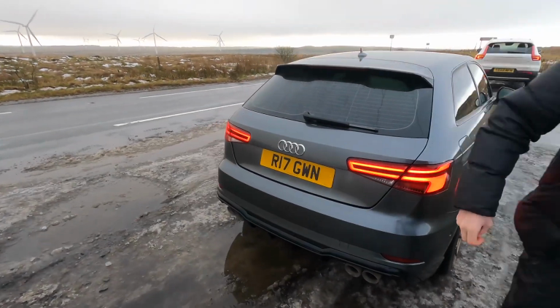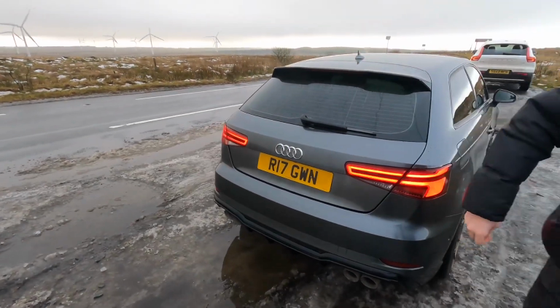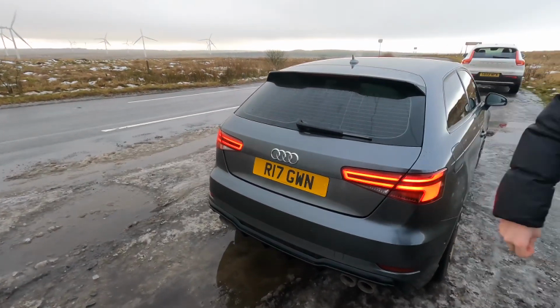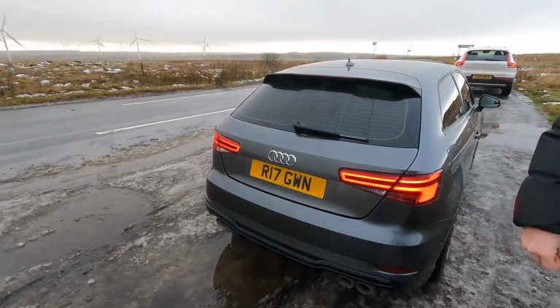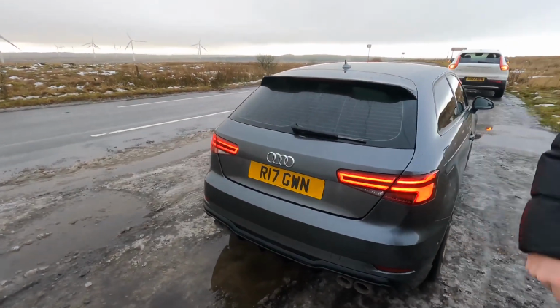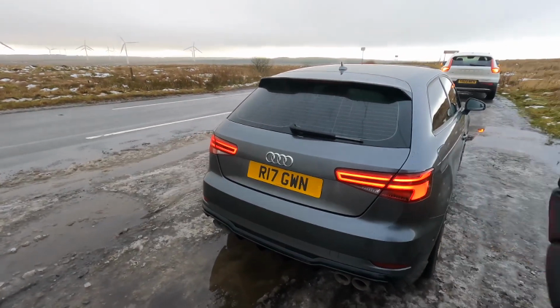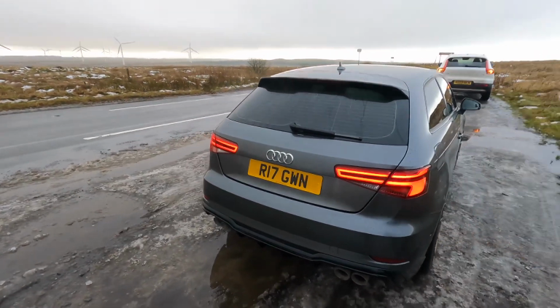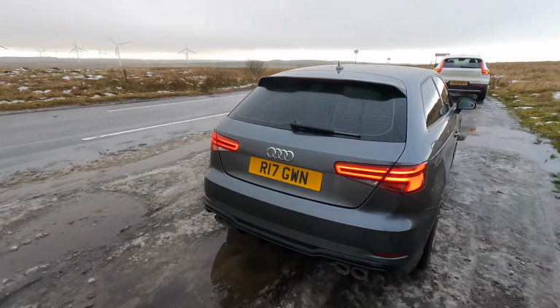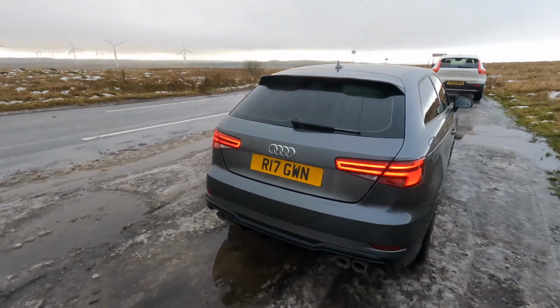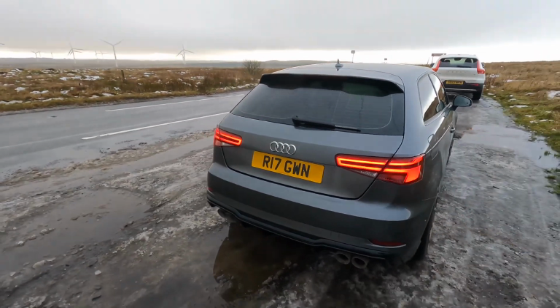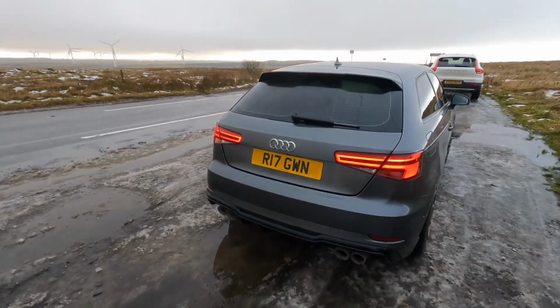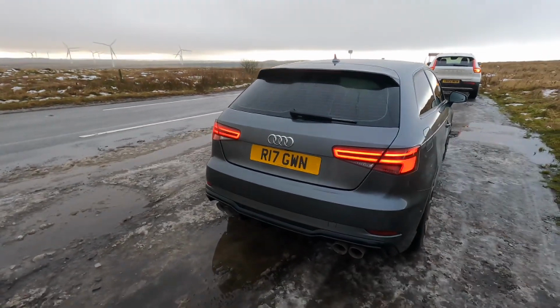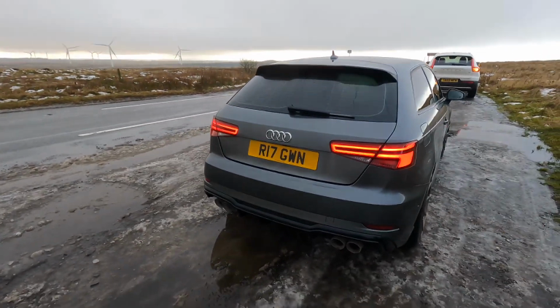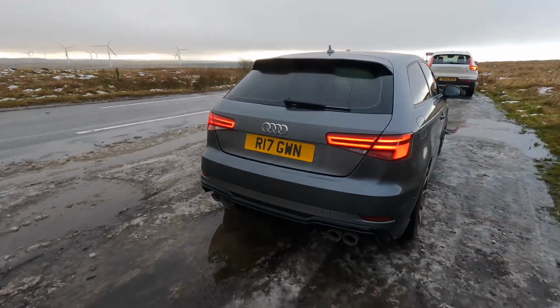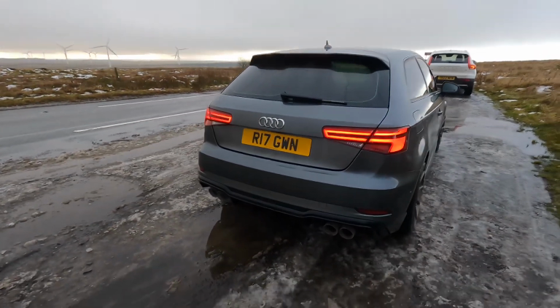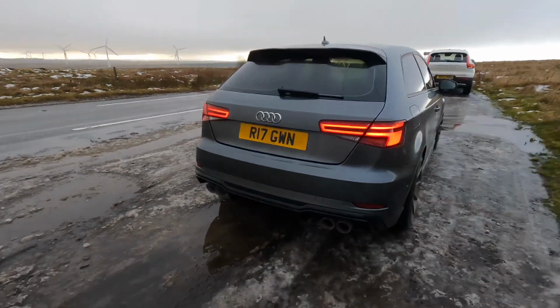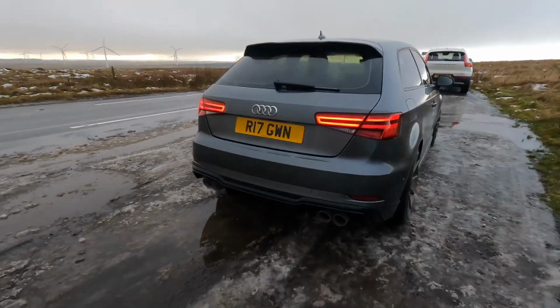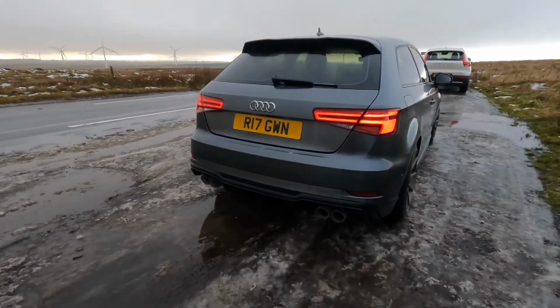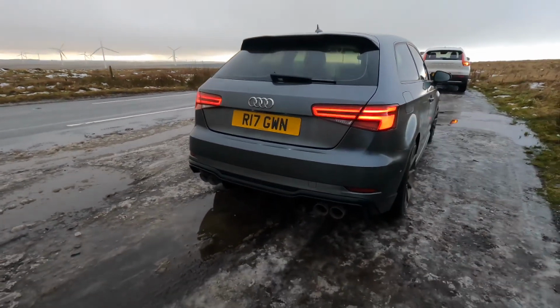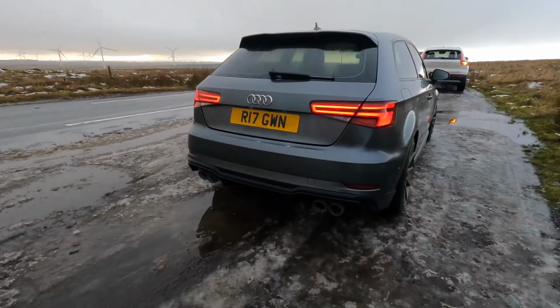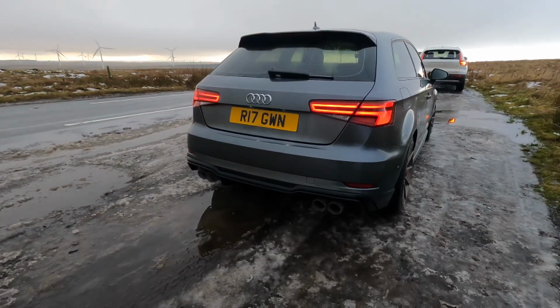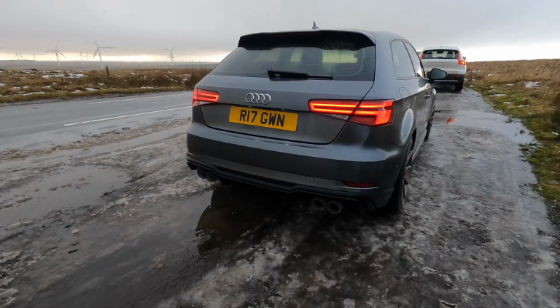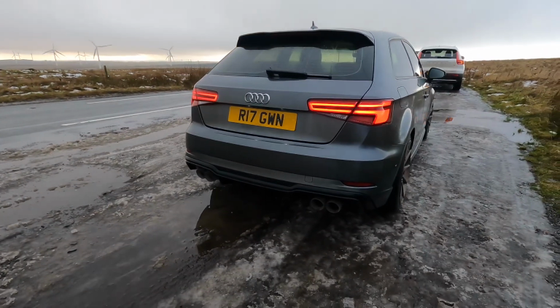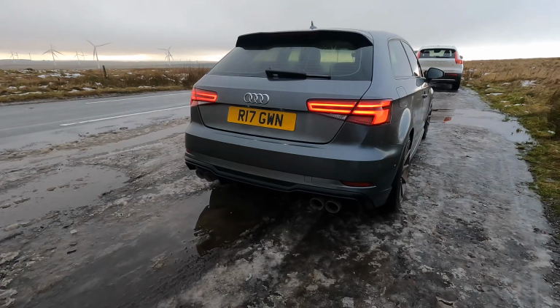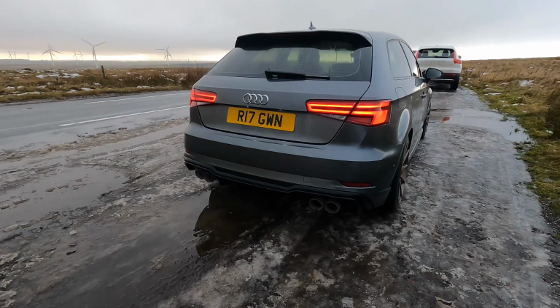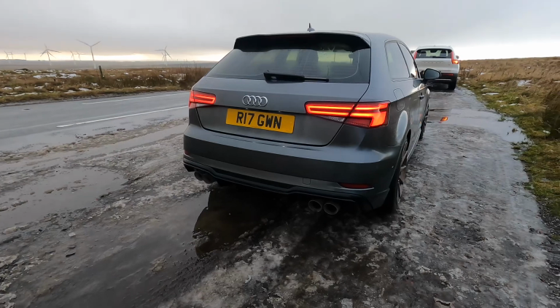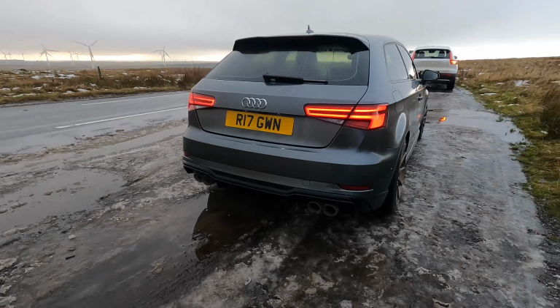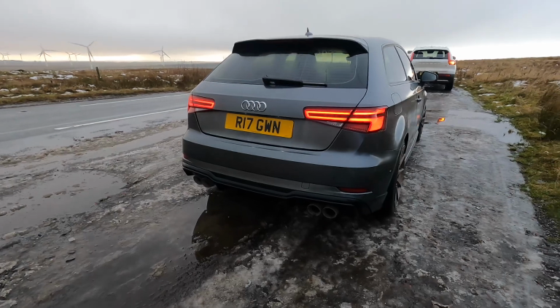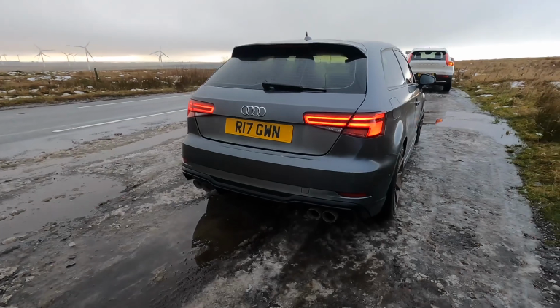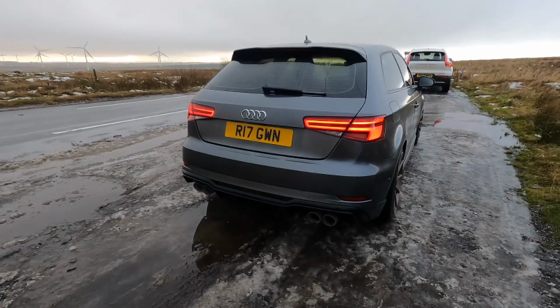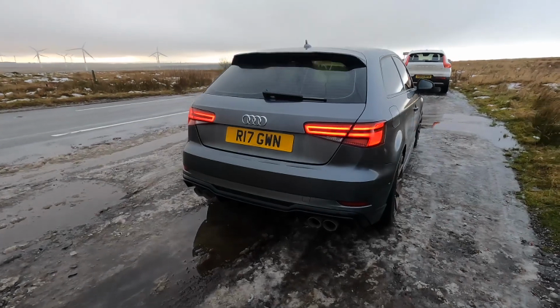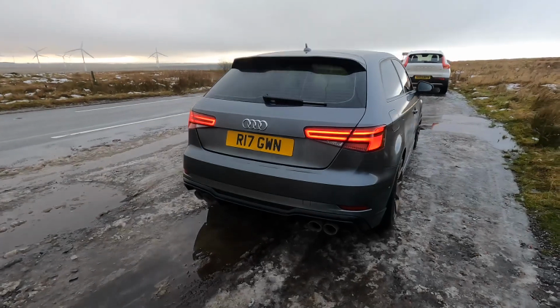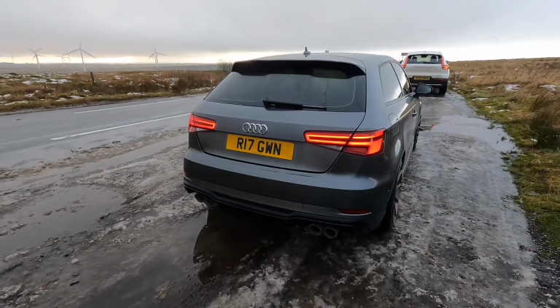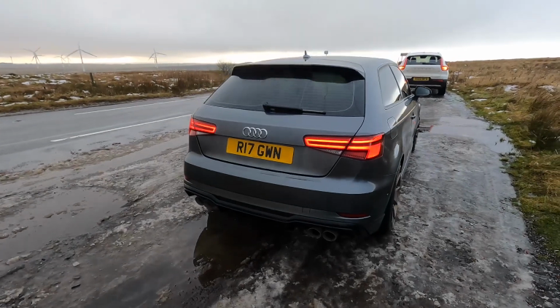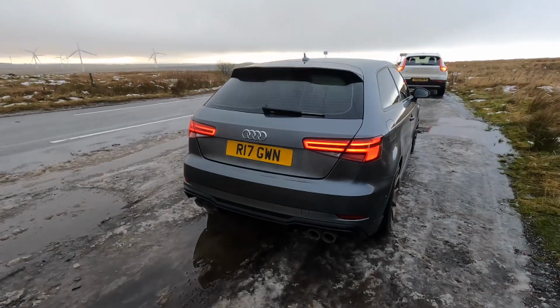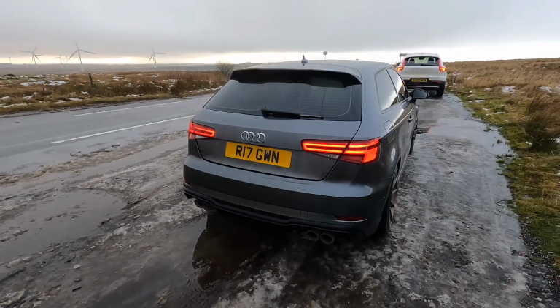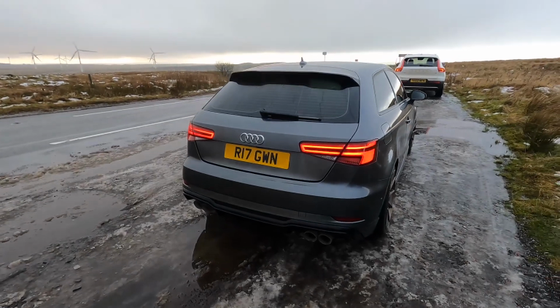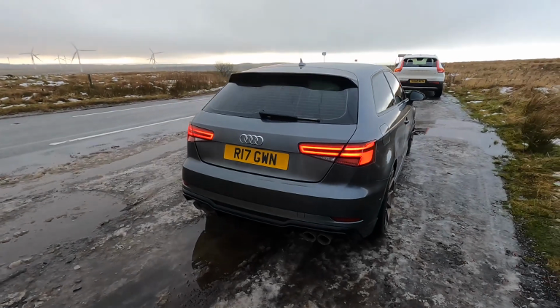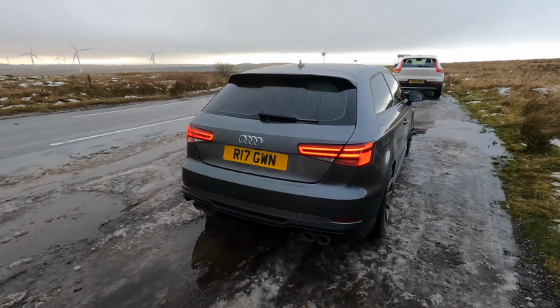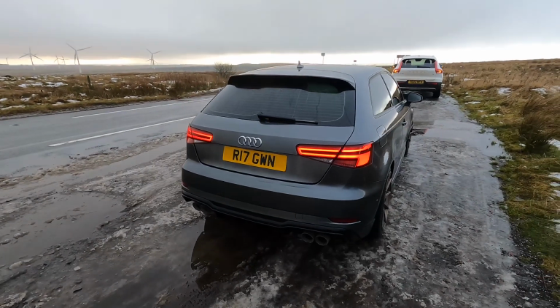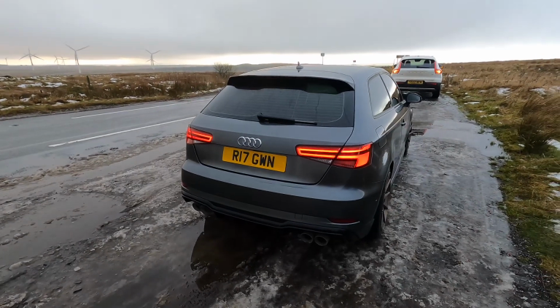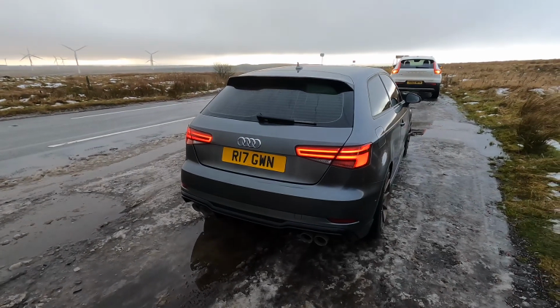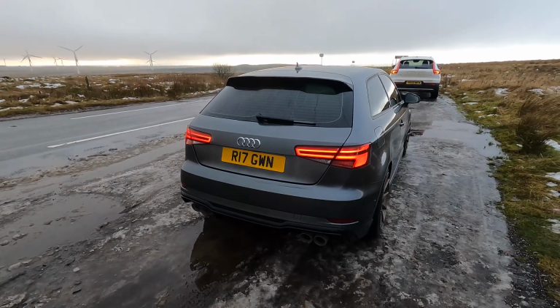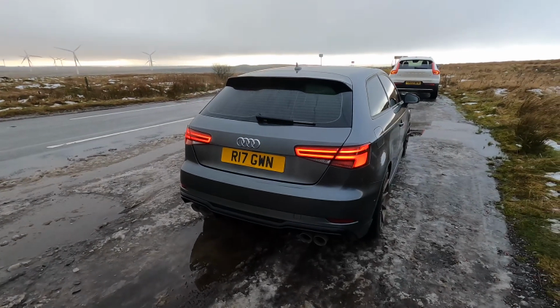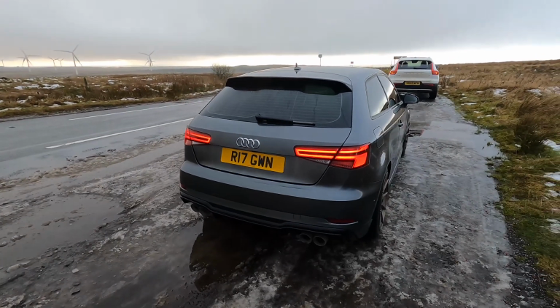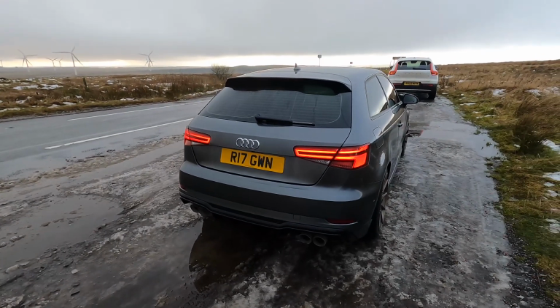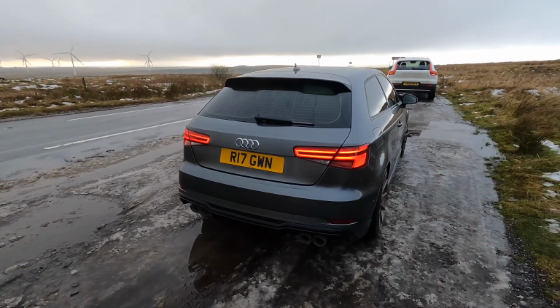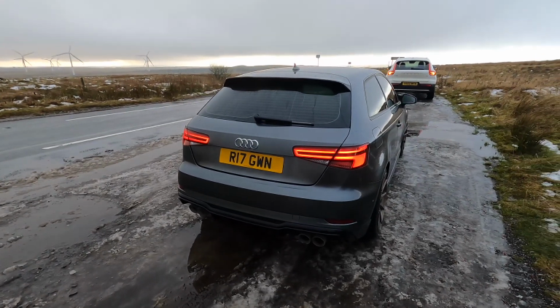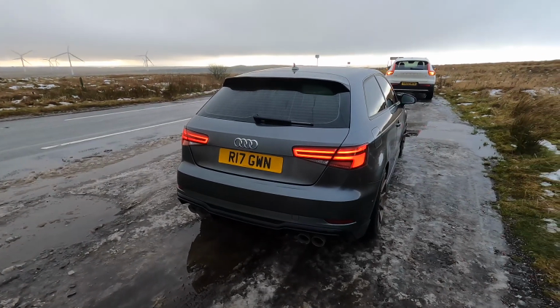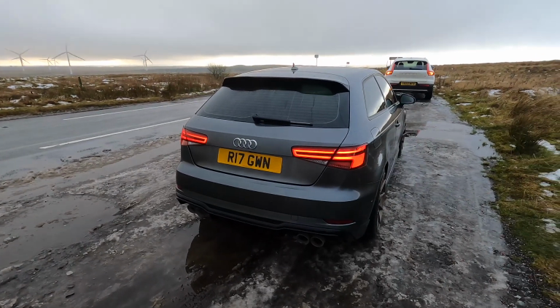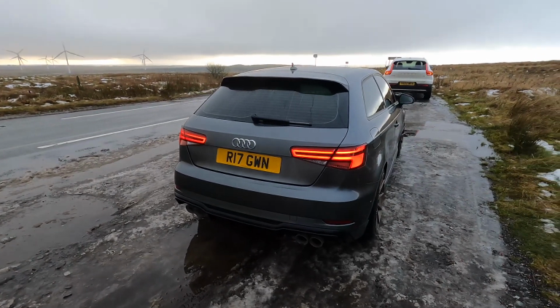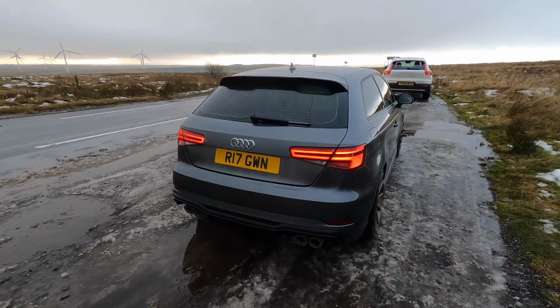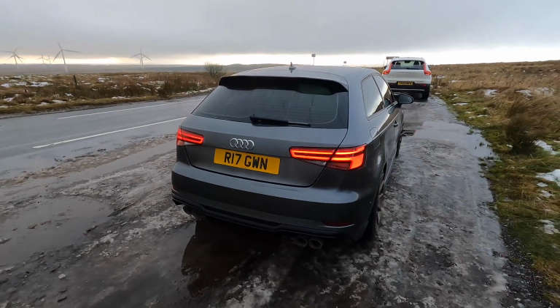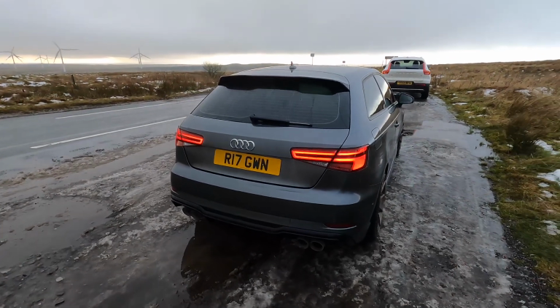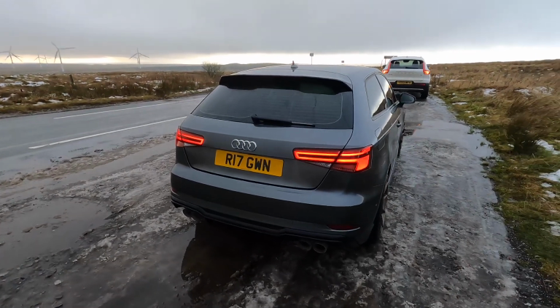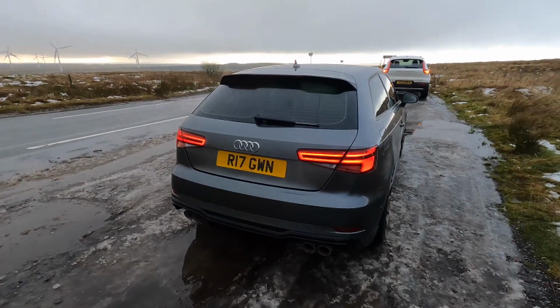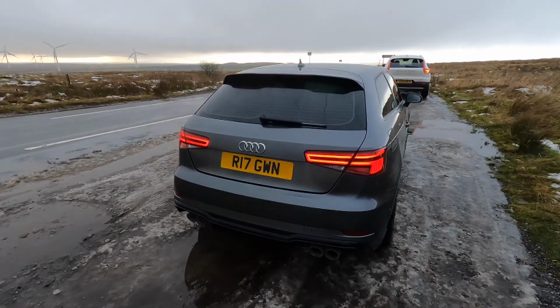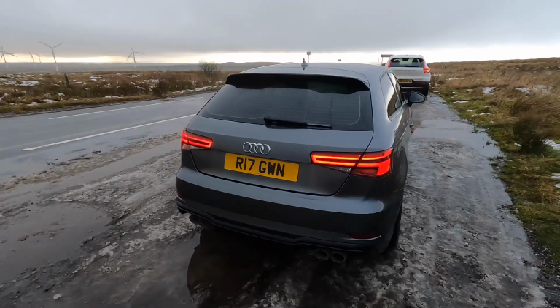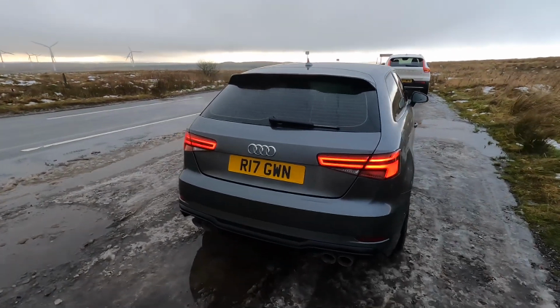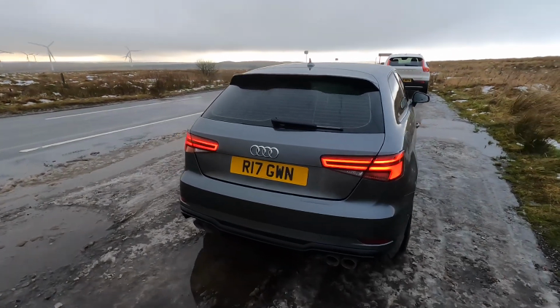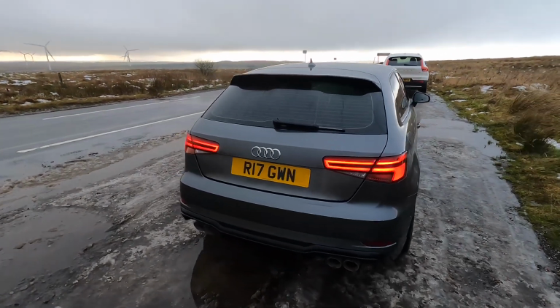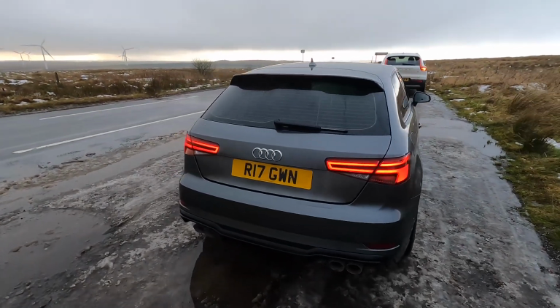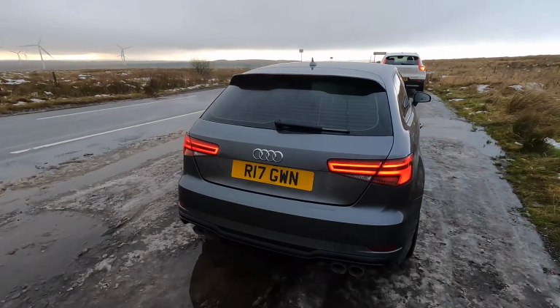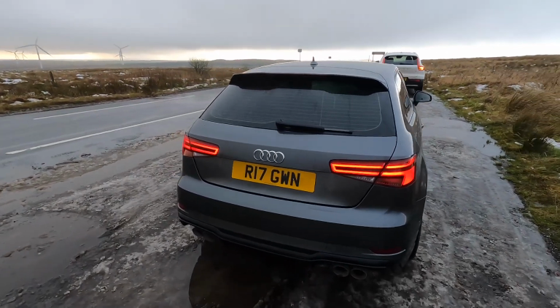And the private plate is on. The badges are off, guys. The S3 look is well and truly here.